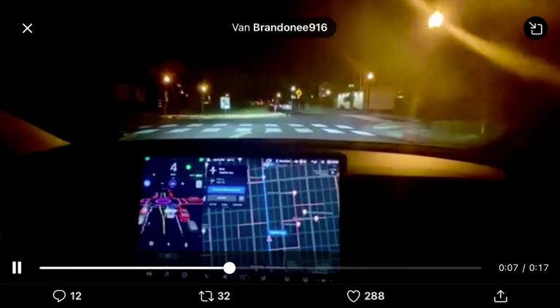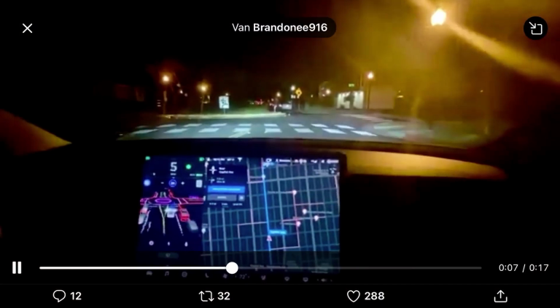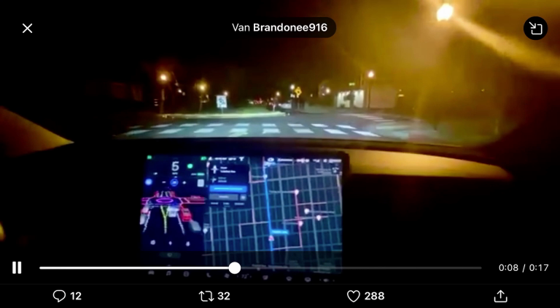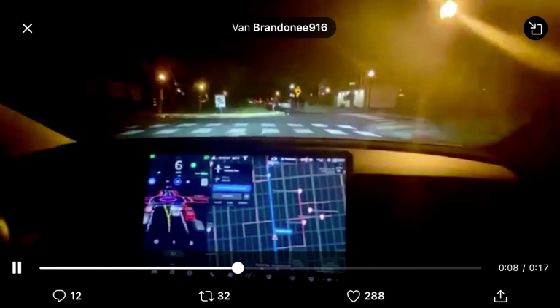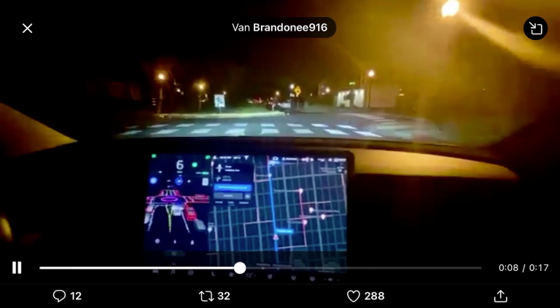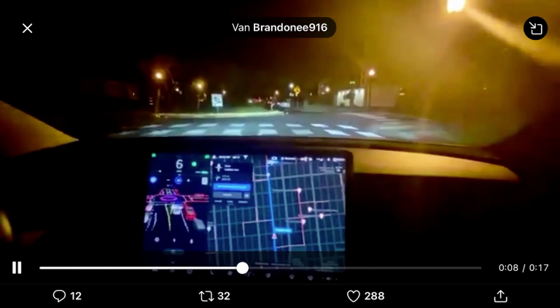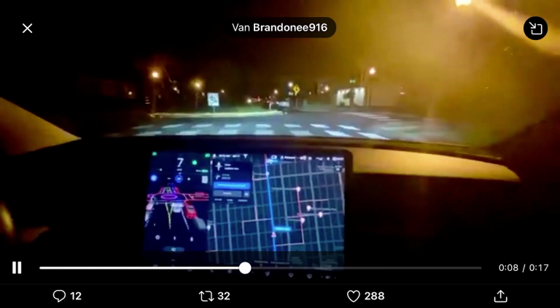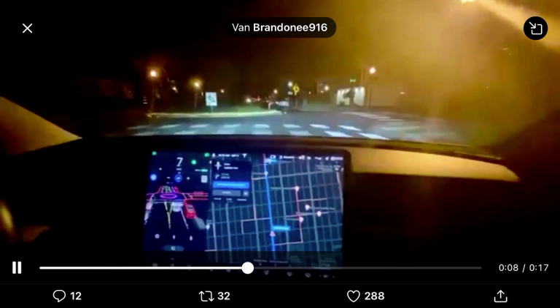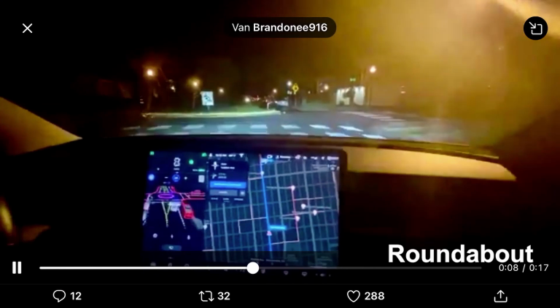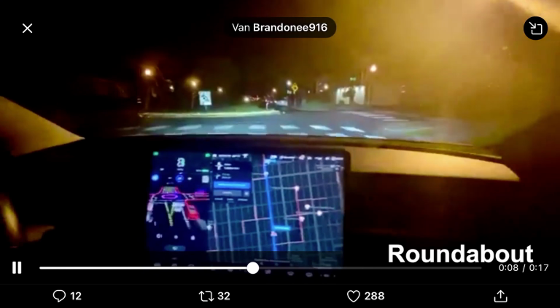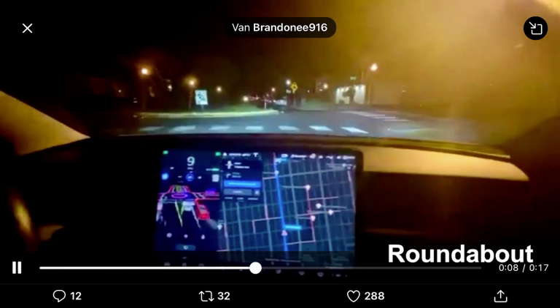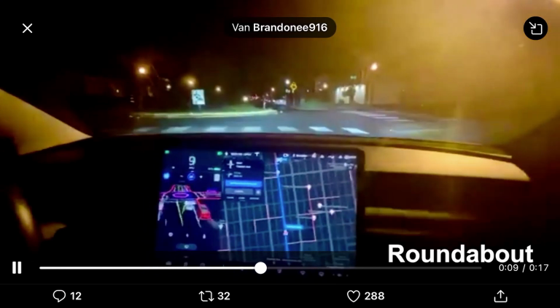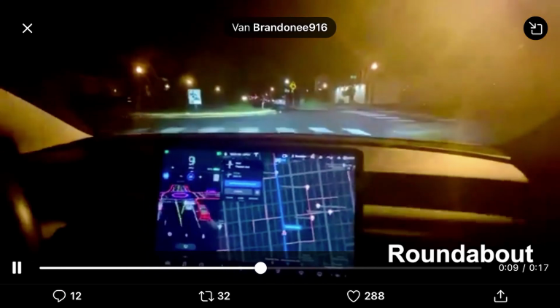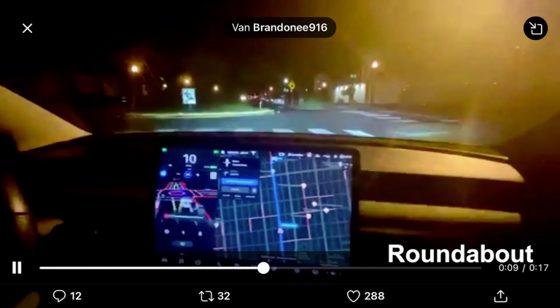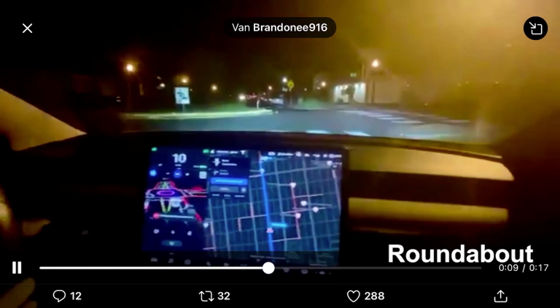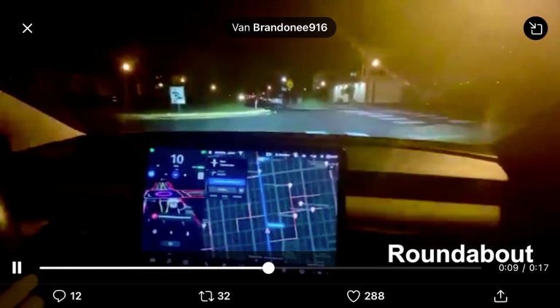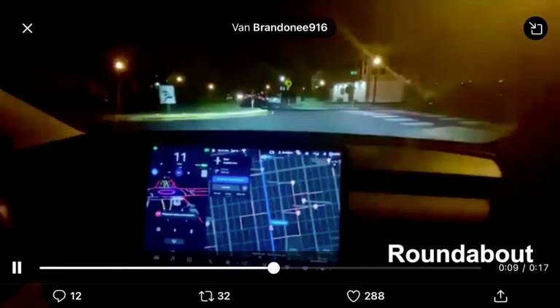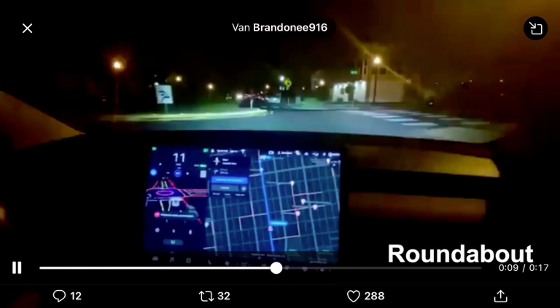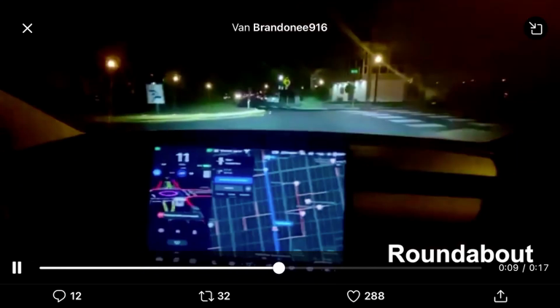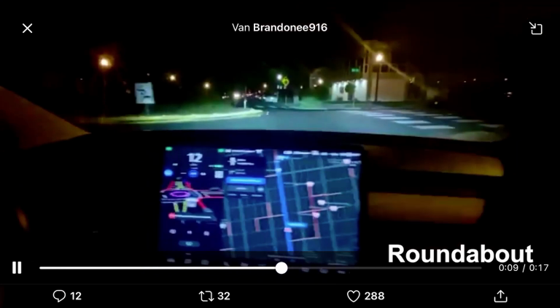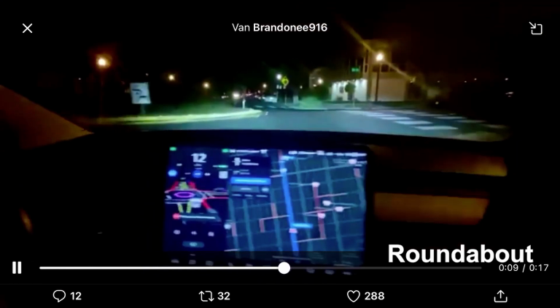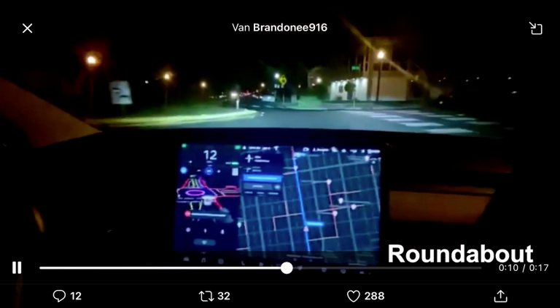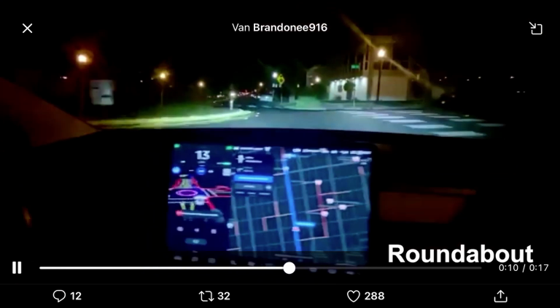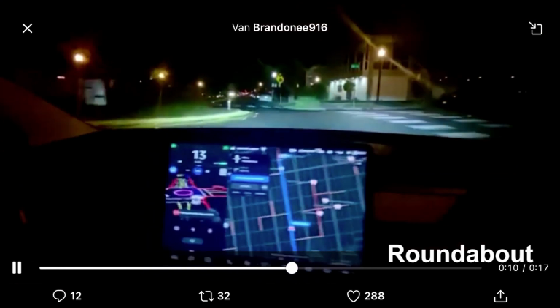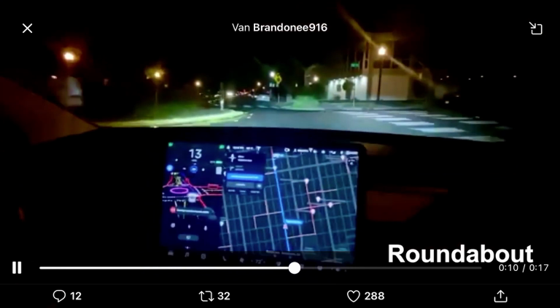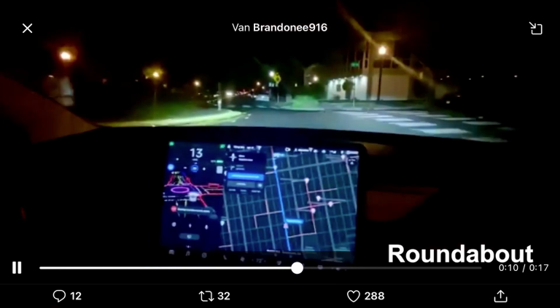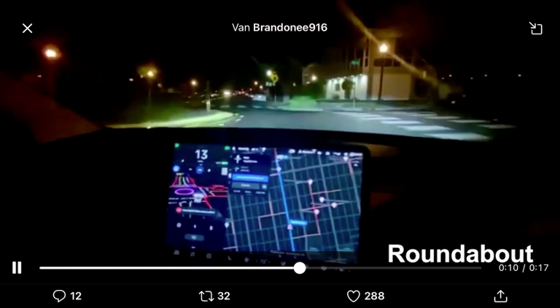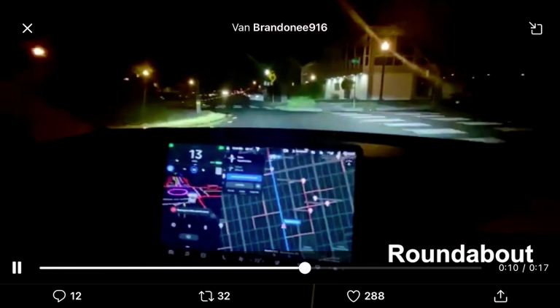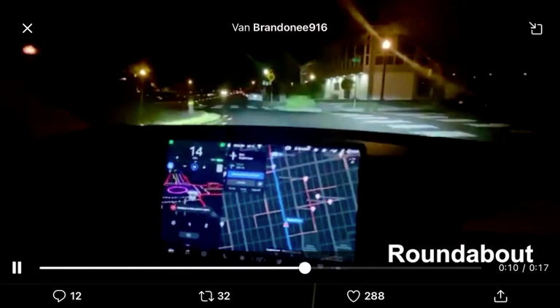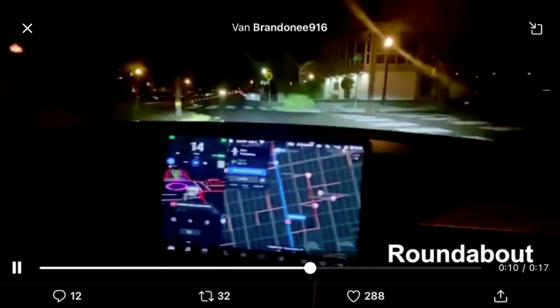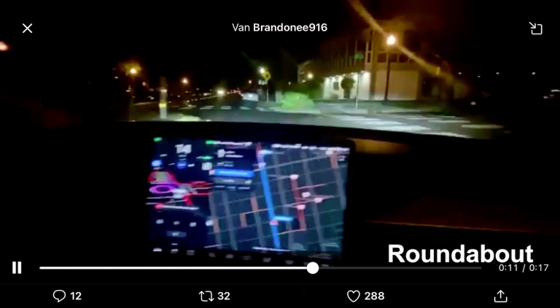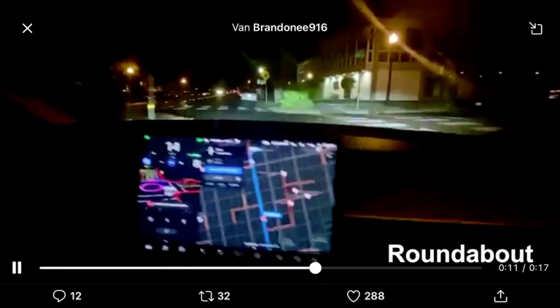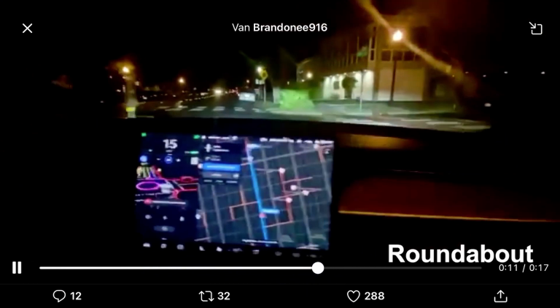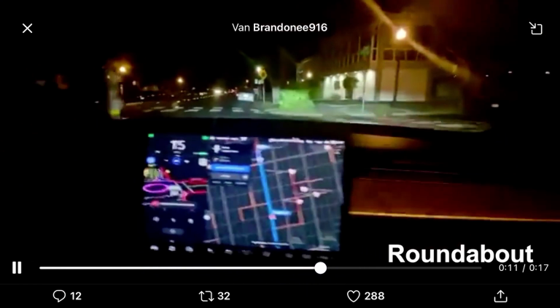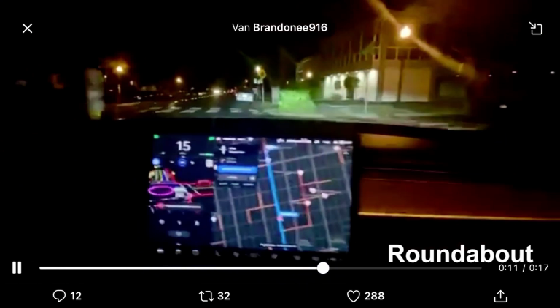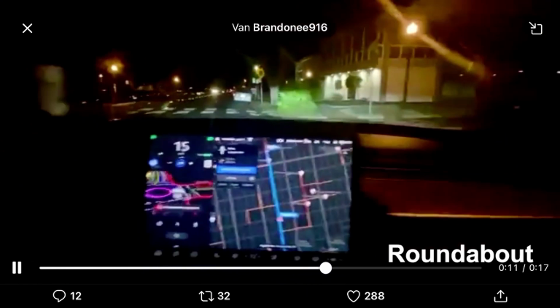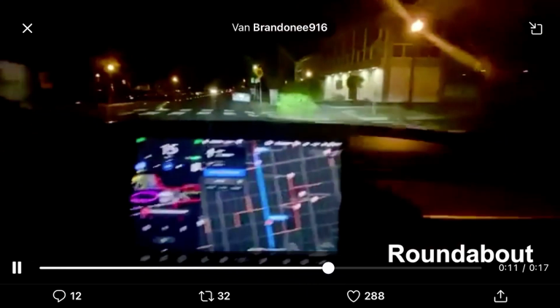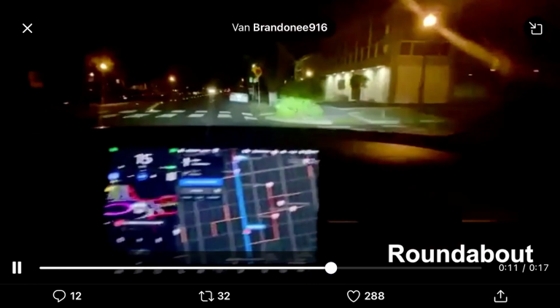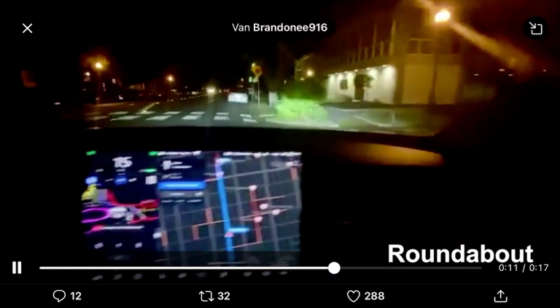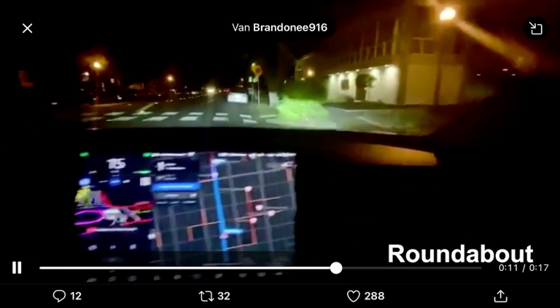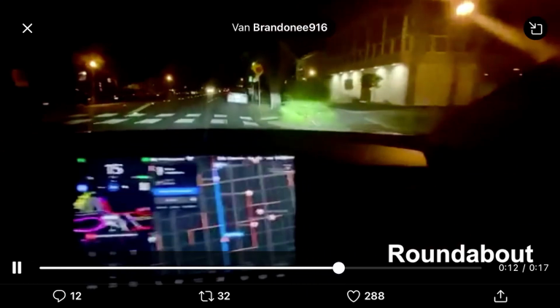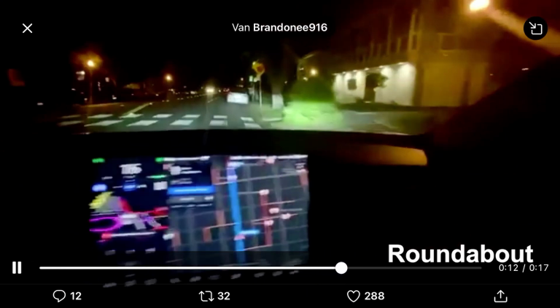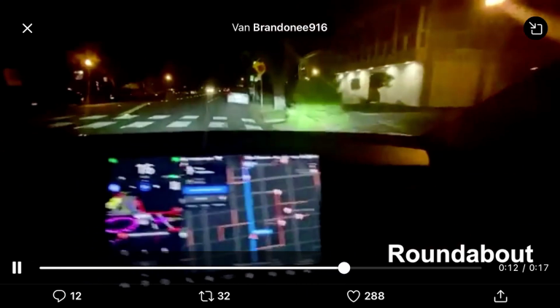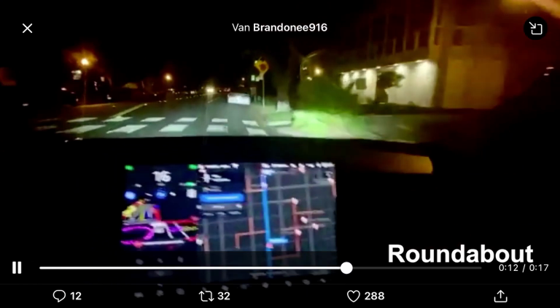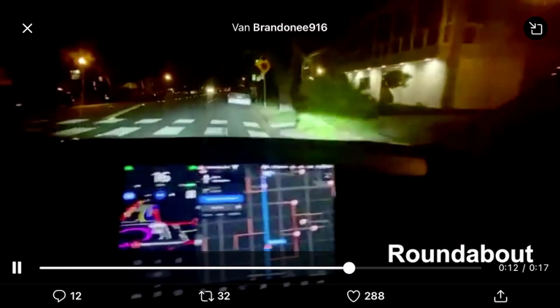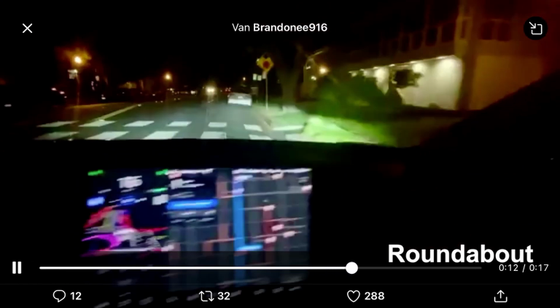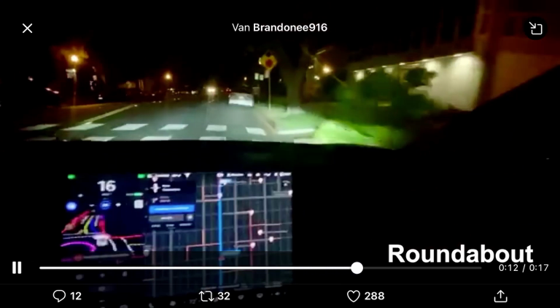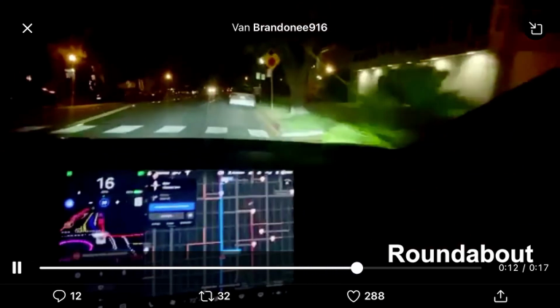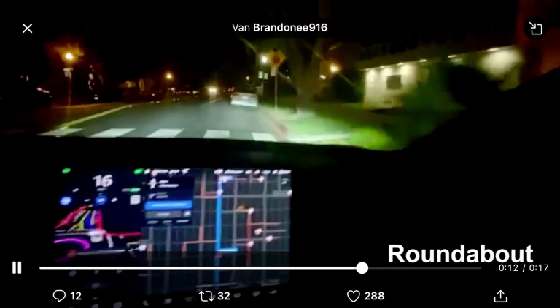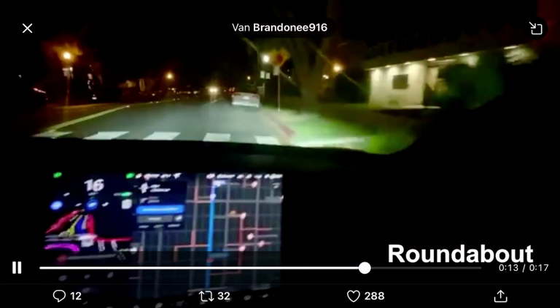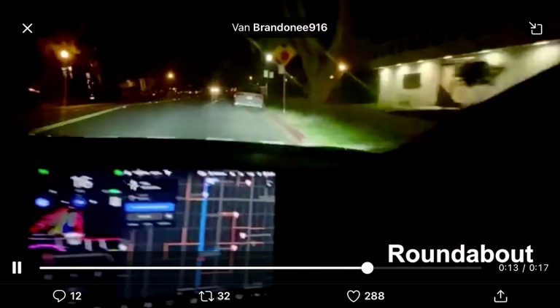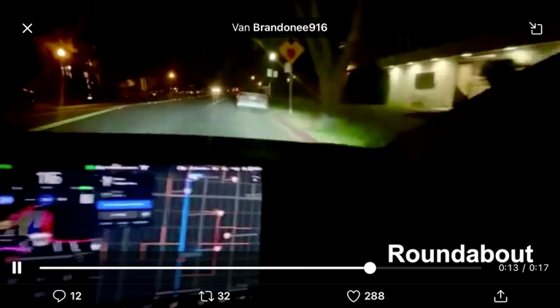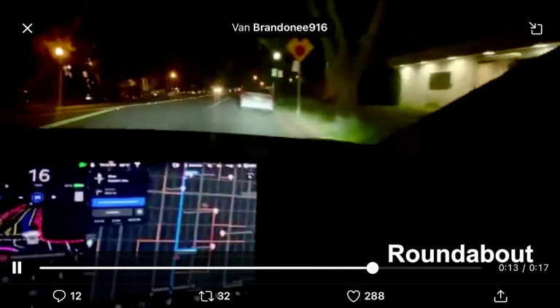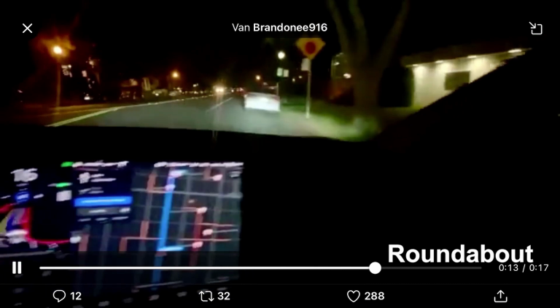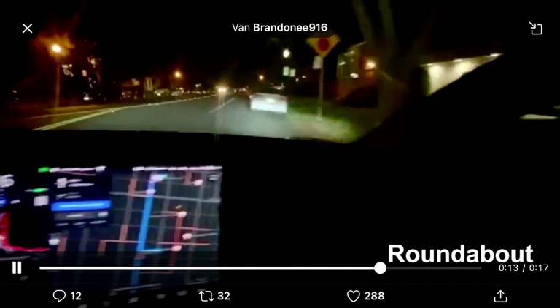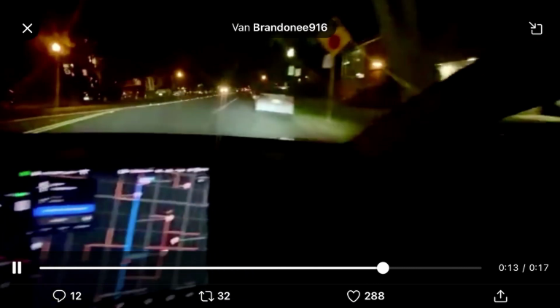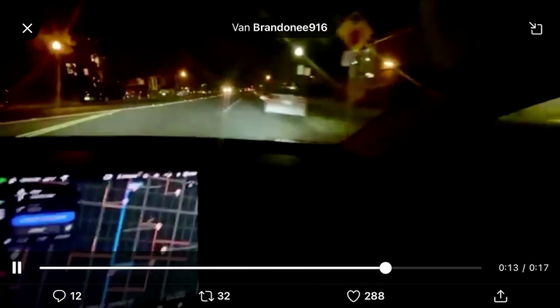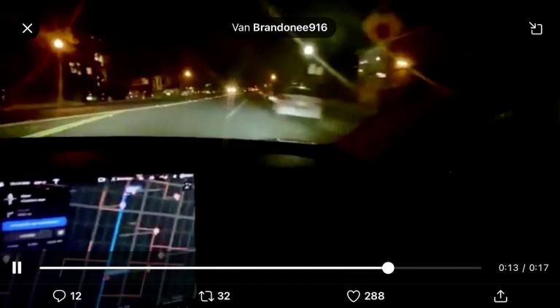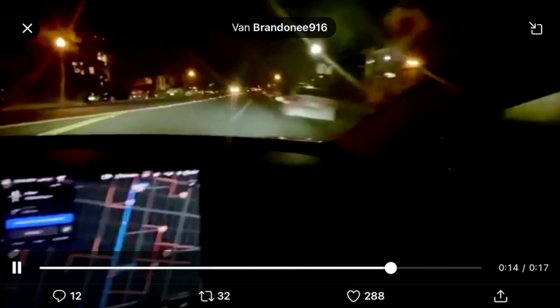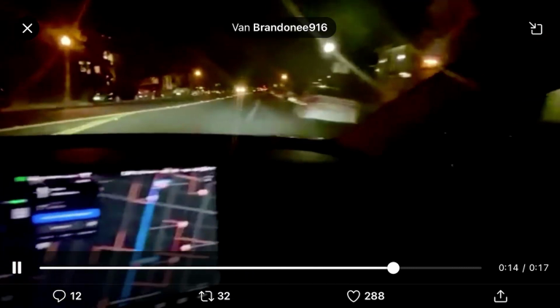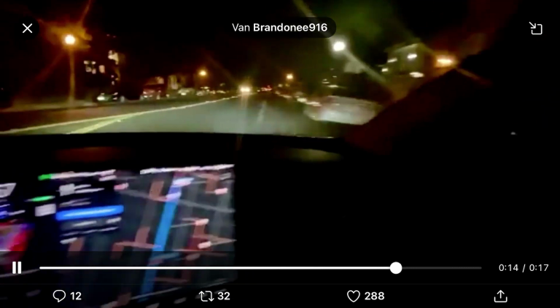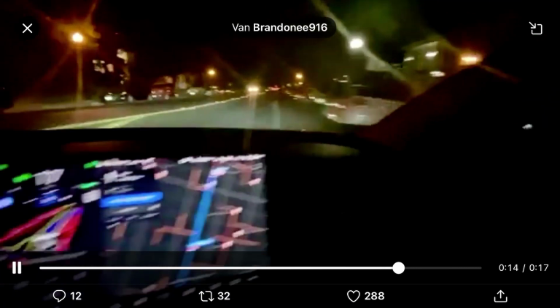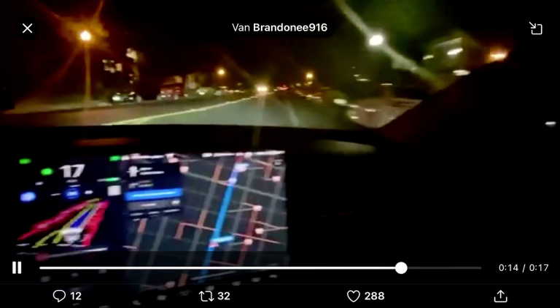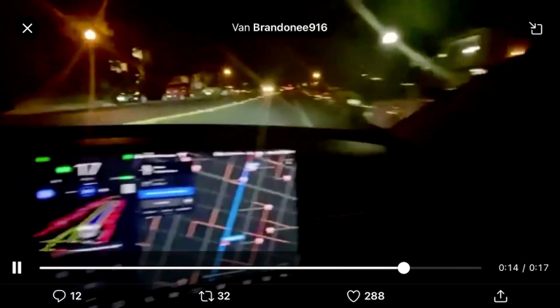Roundabouts are also automatically handled by autopilot now. Definitely a long anticipated feature, and quite an accomplishment.